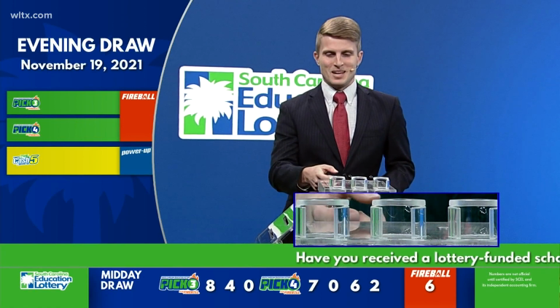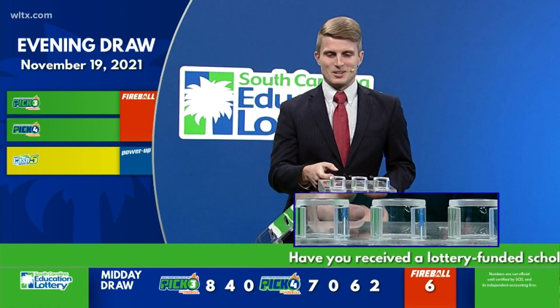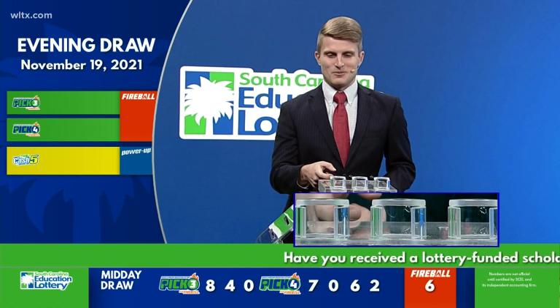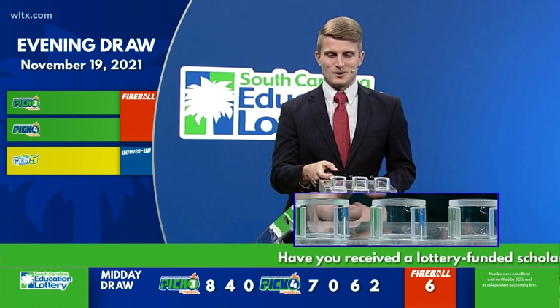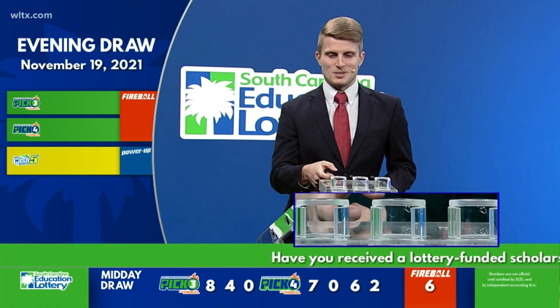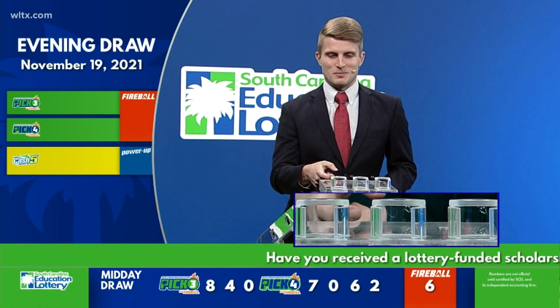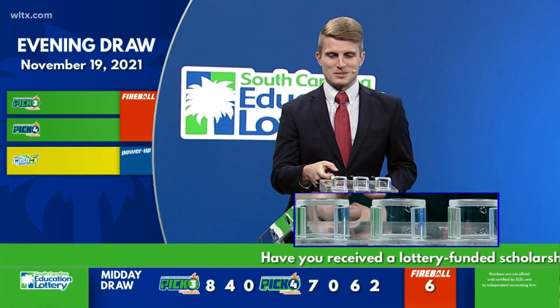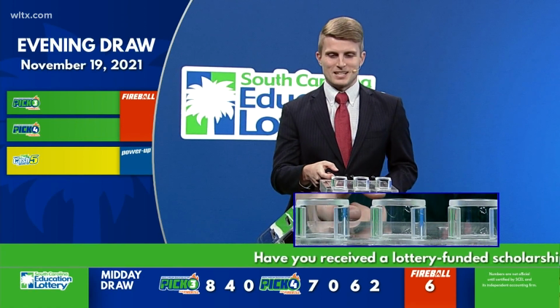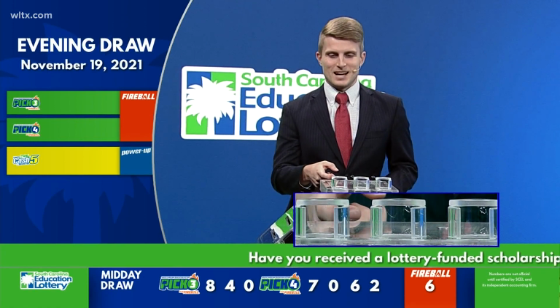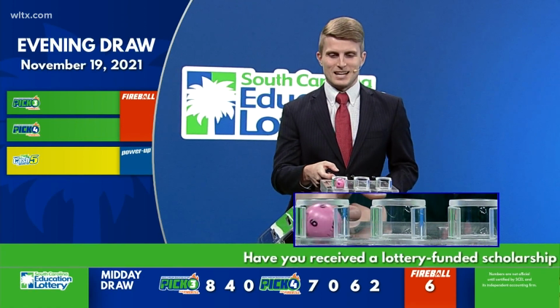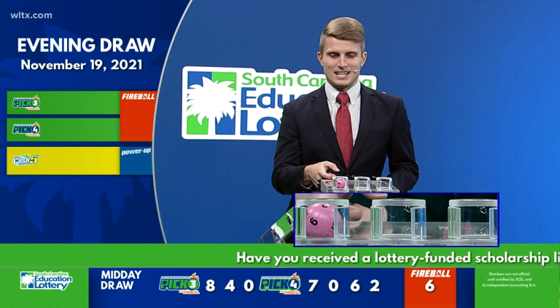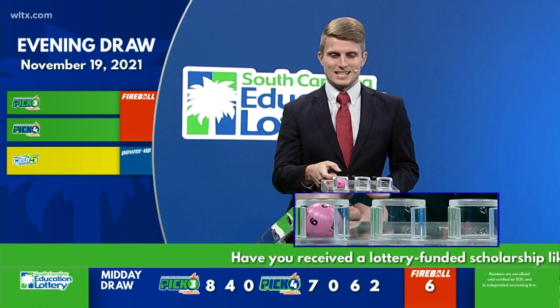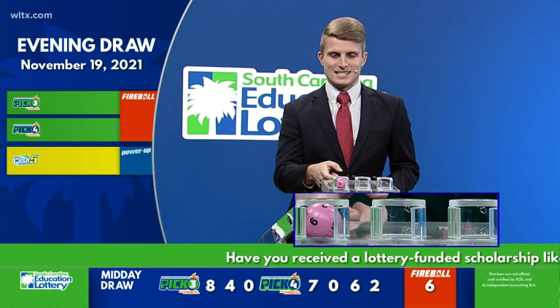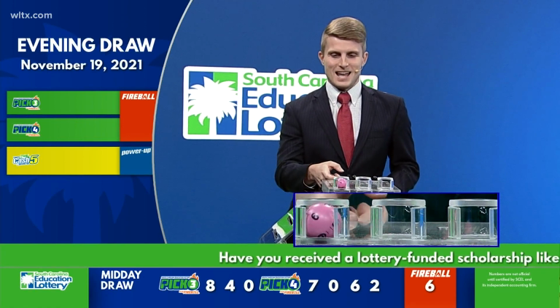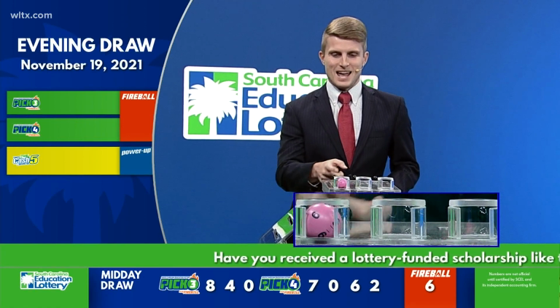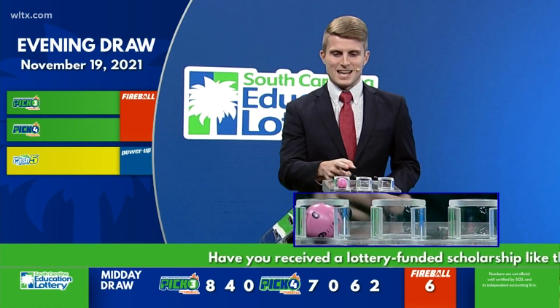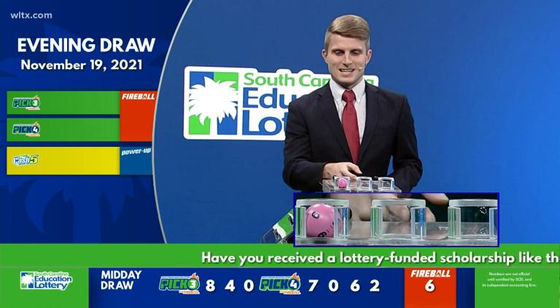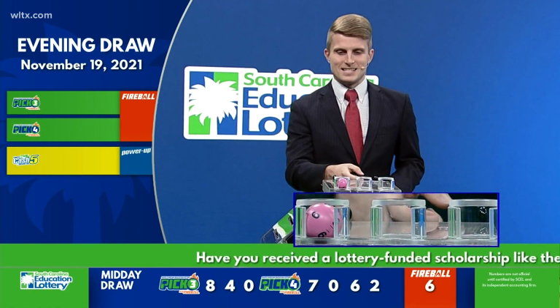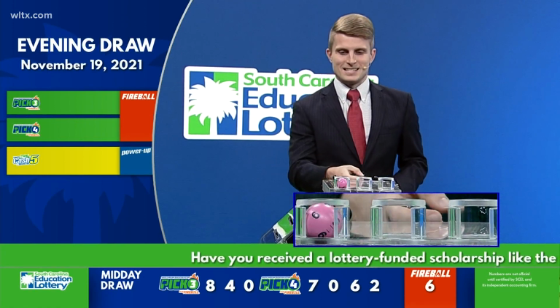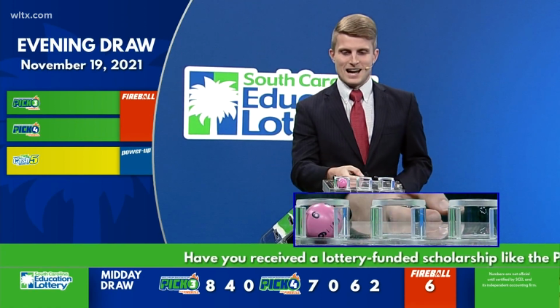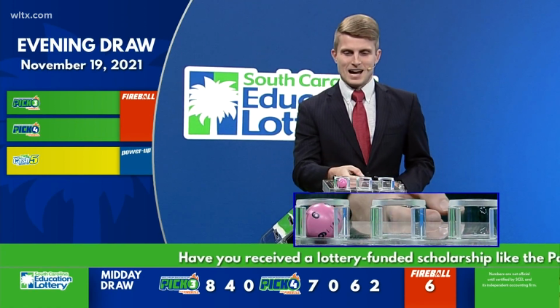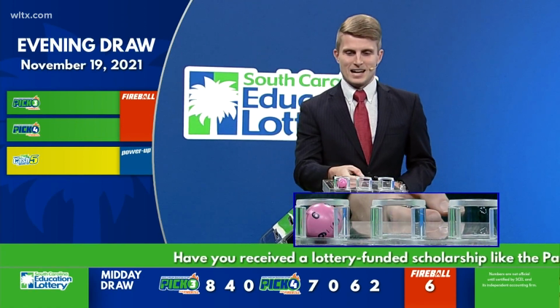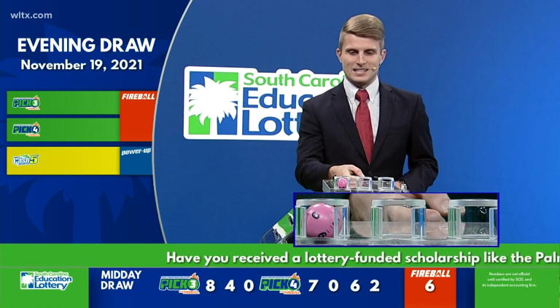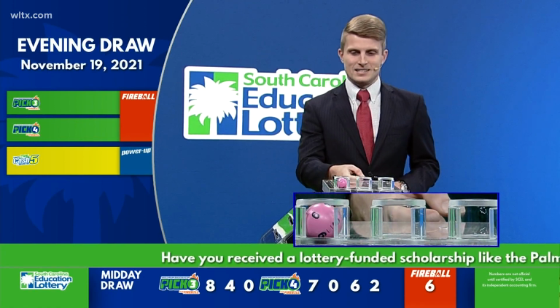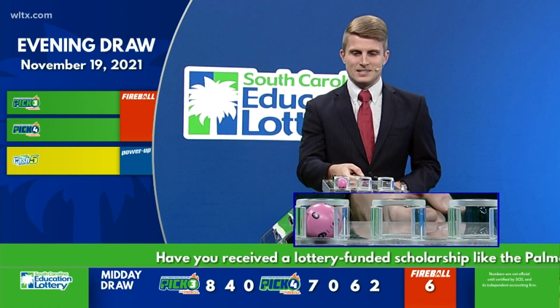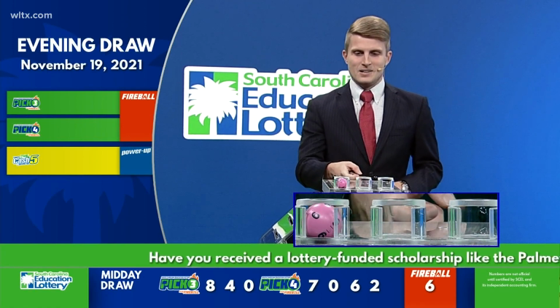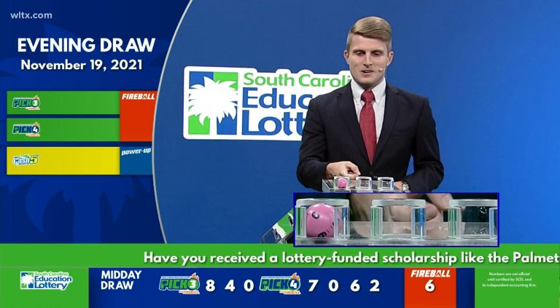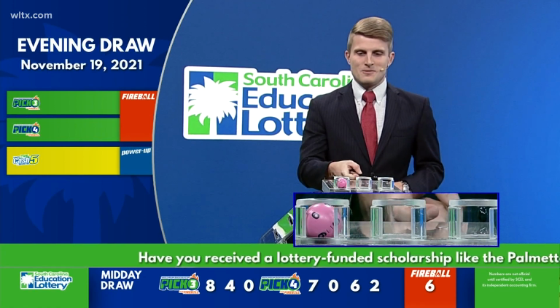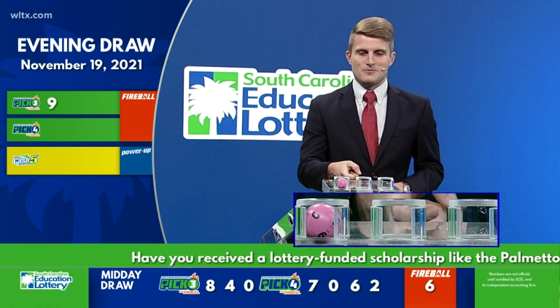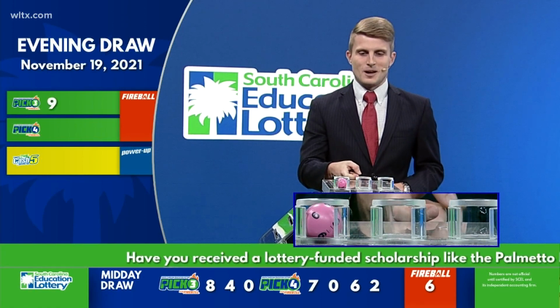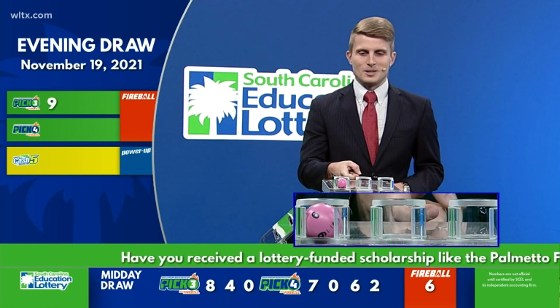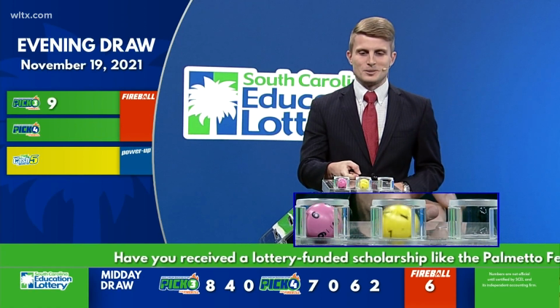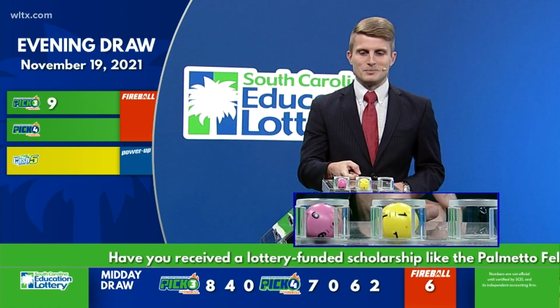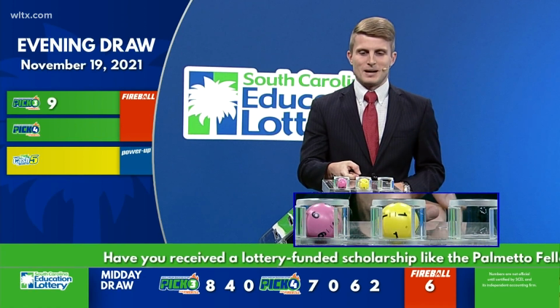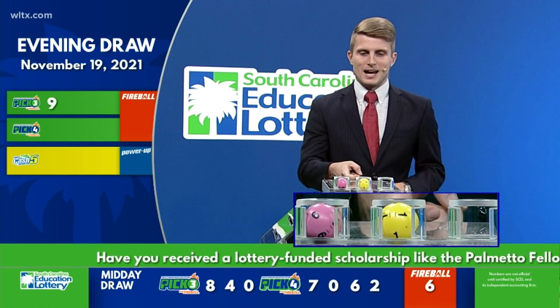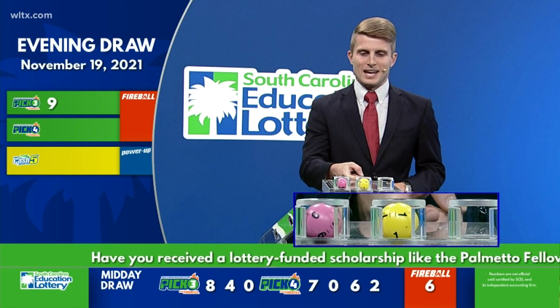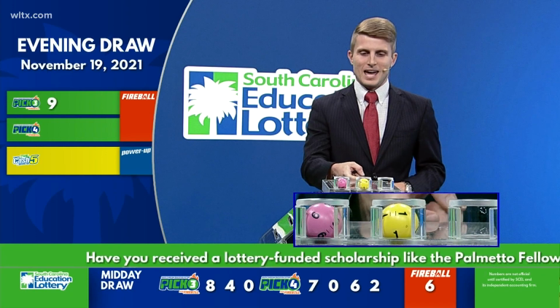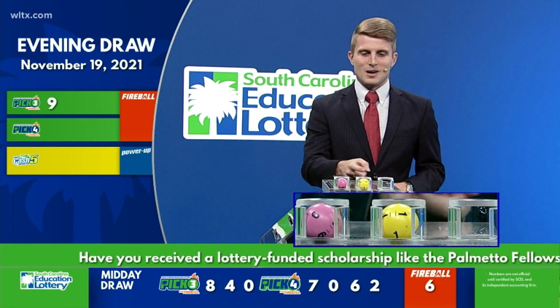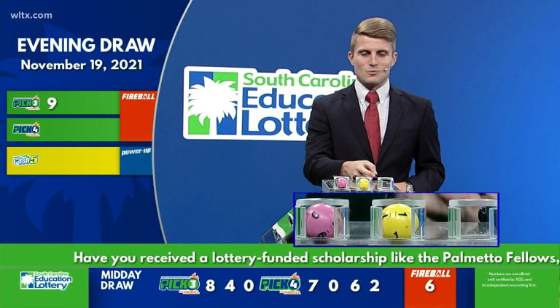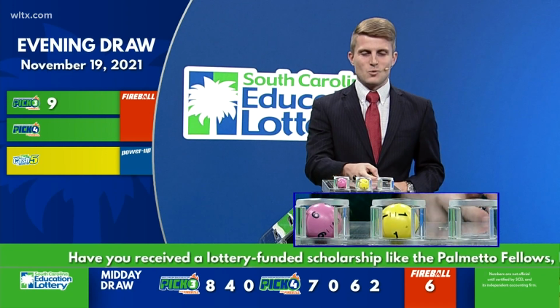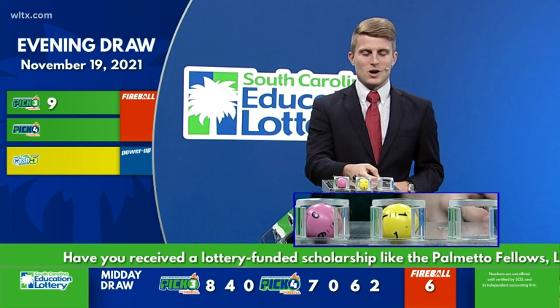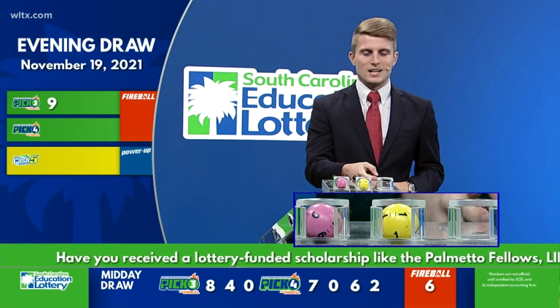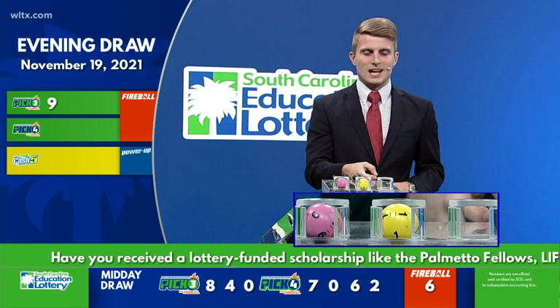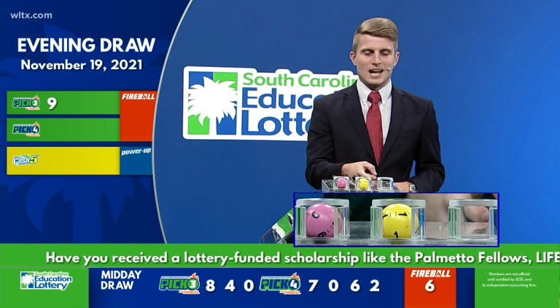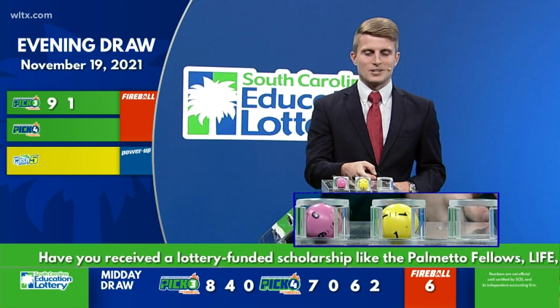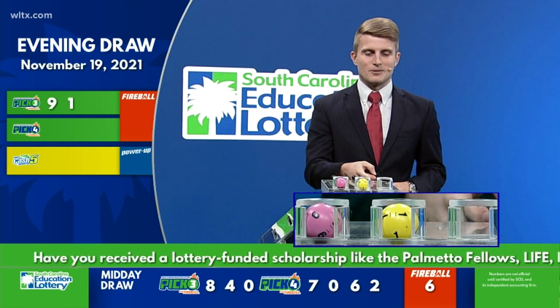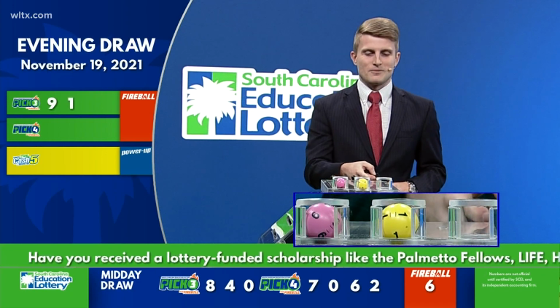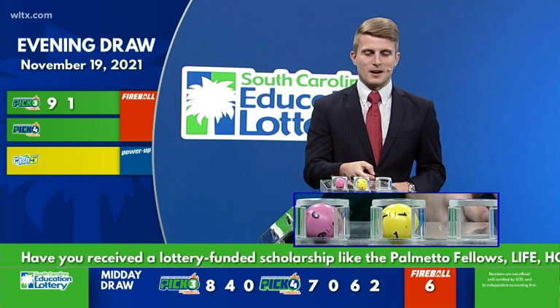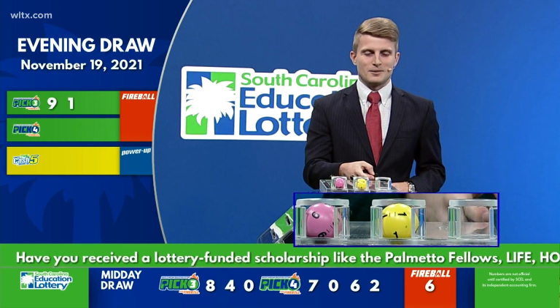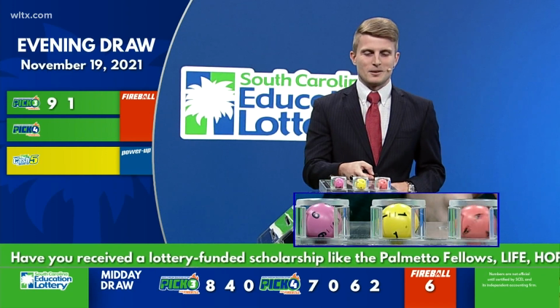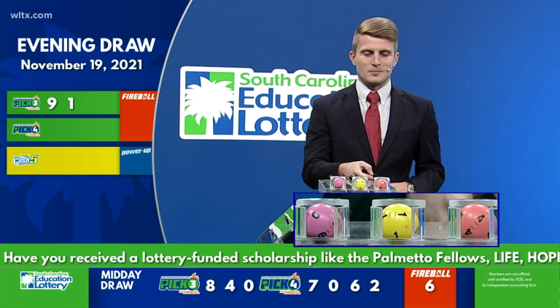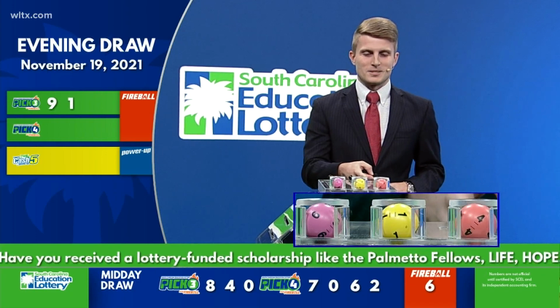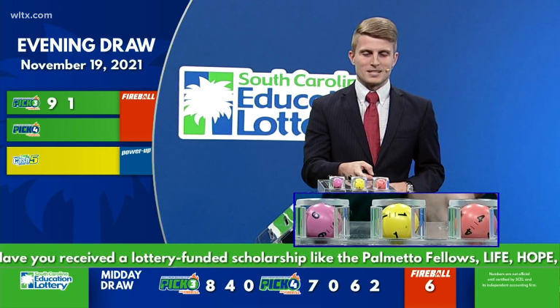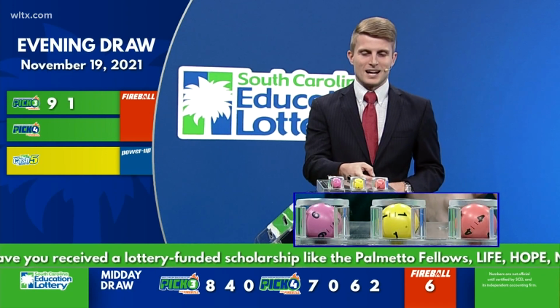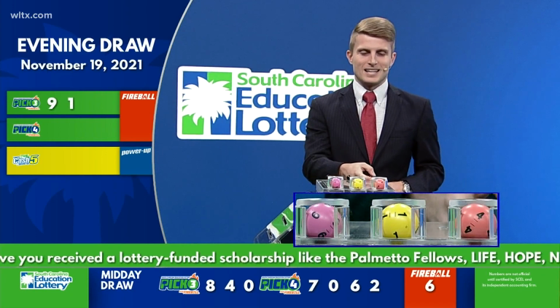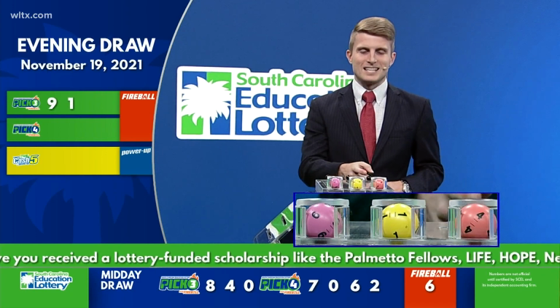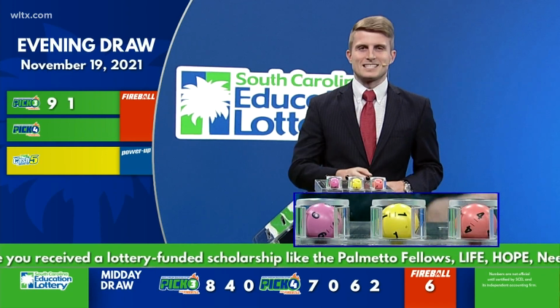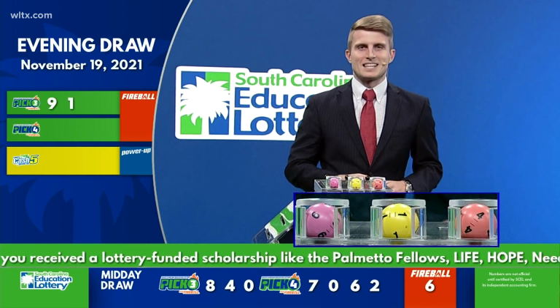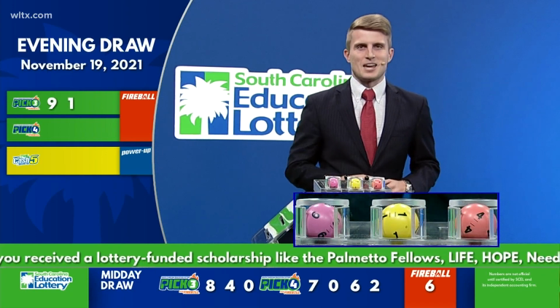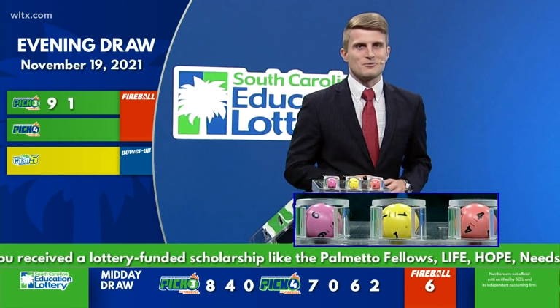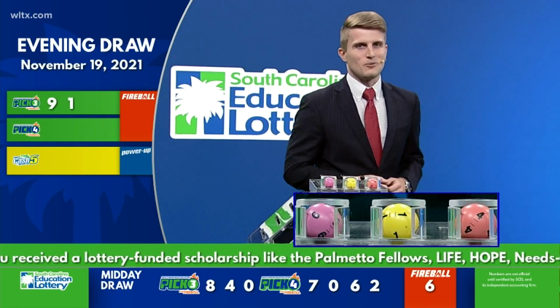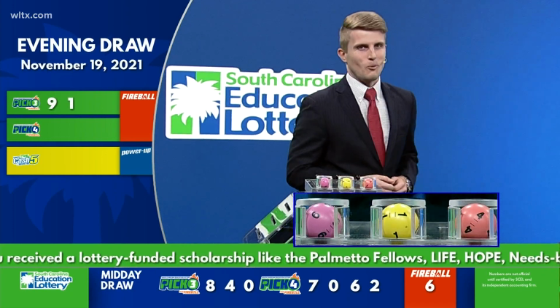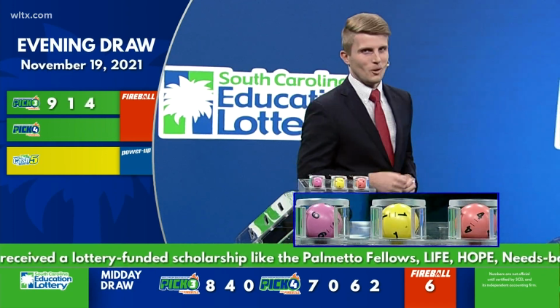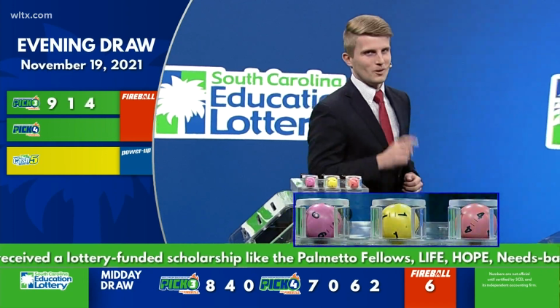Your first number tonight is a nine, followed by a one, and your final number tonight is a four.